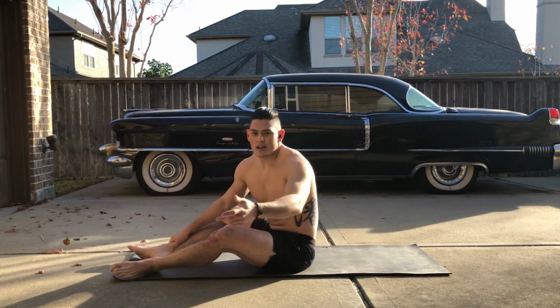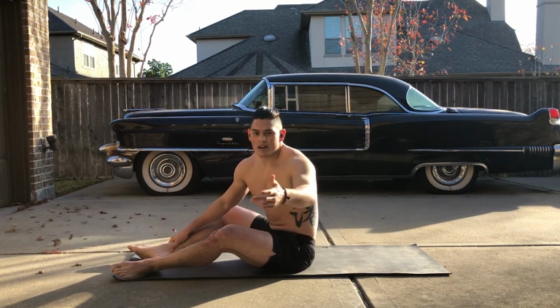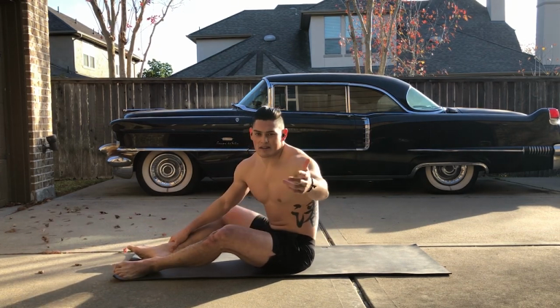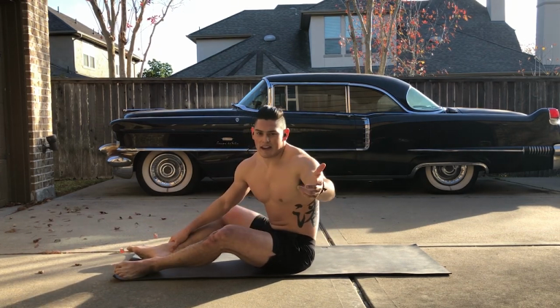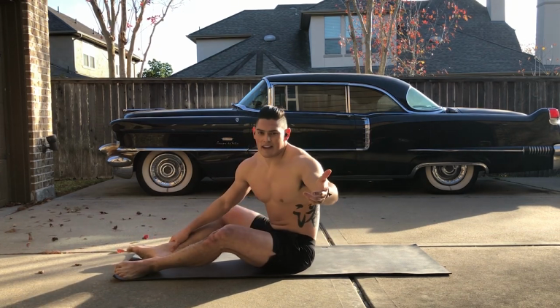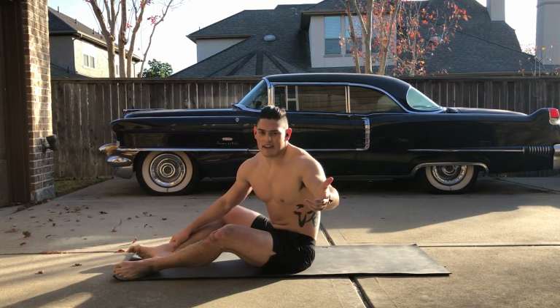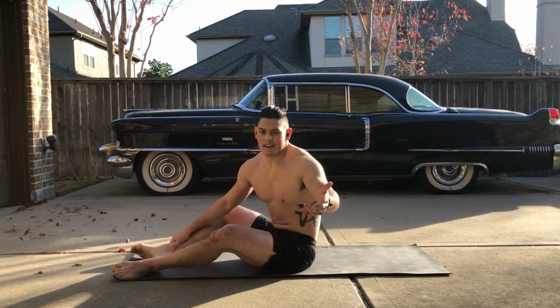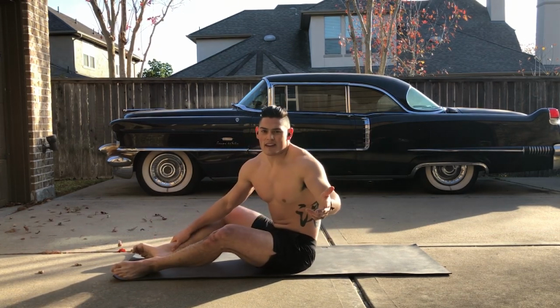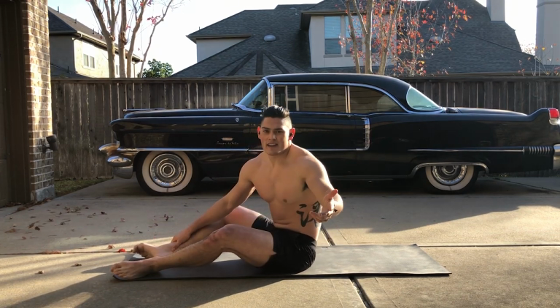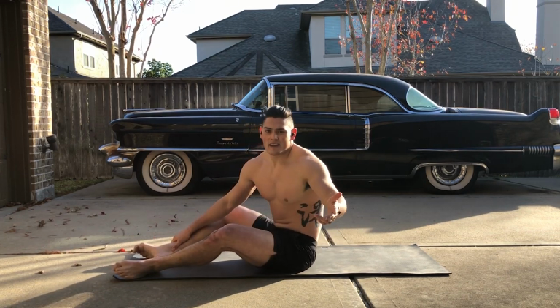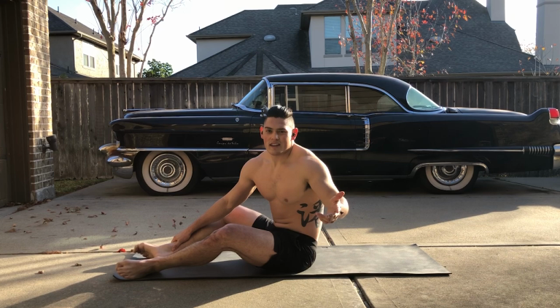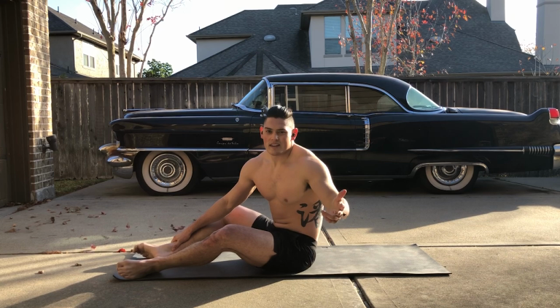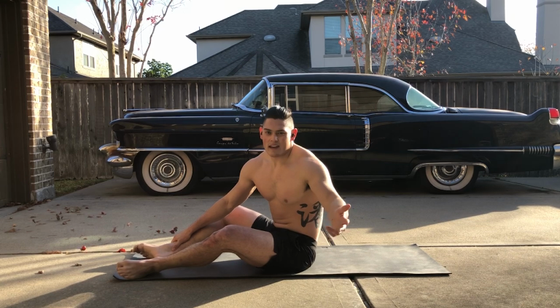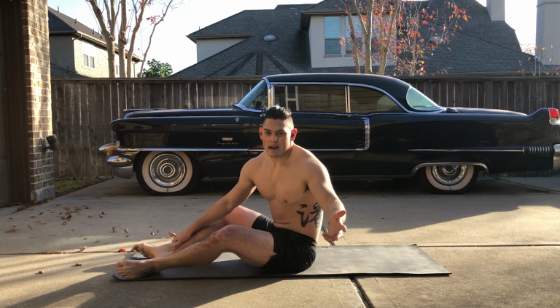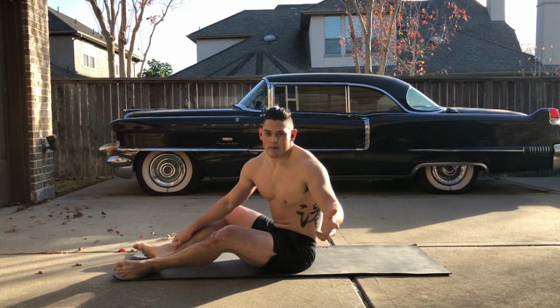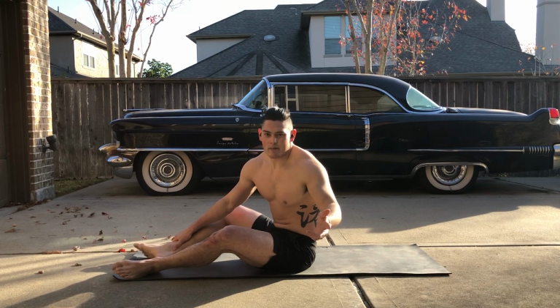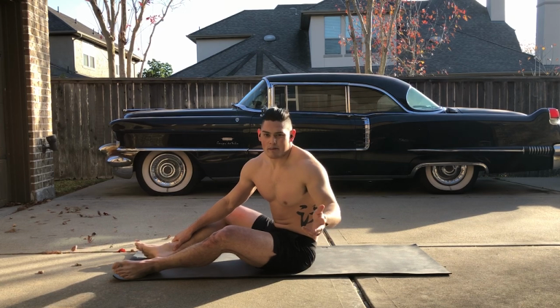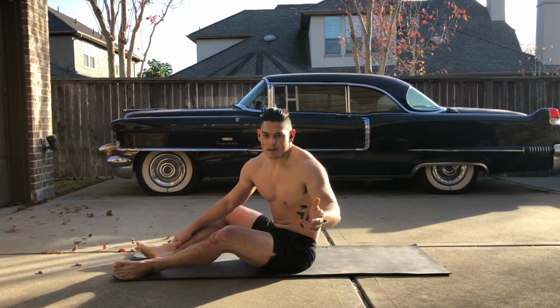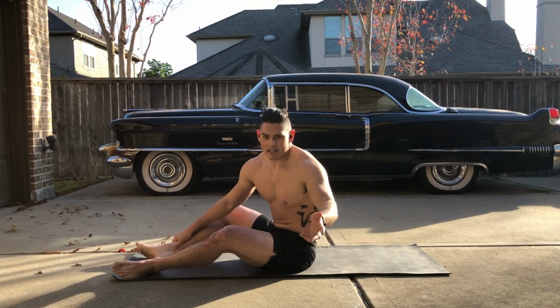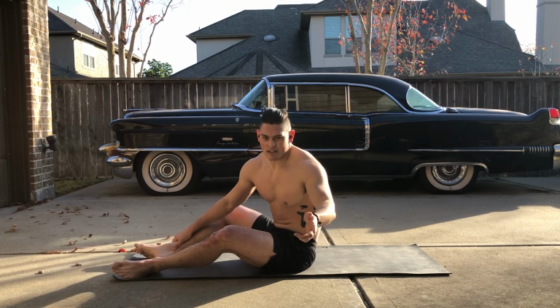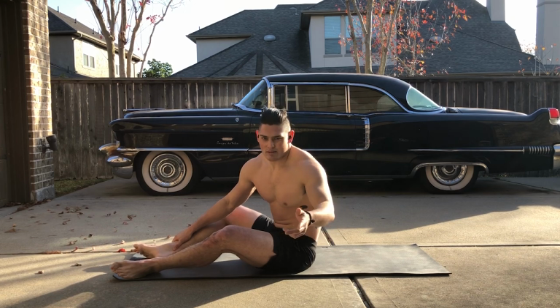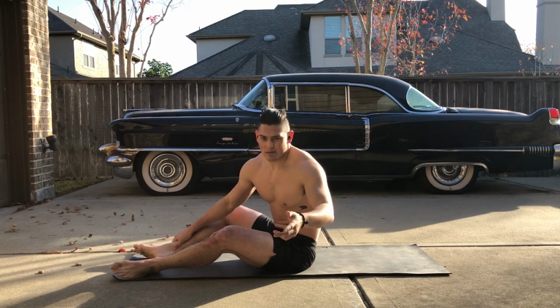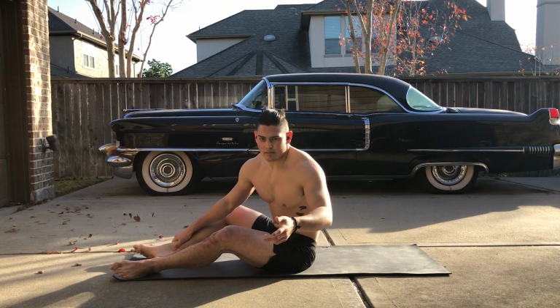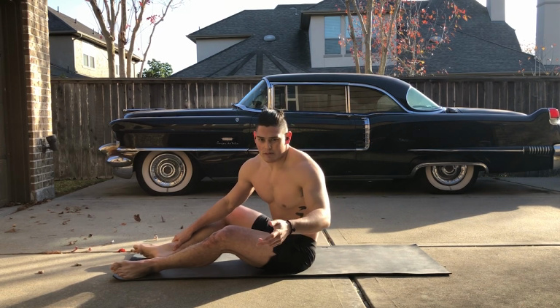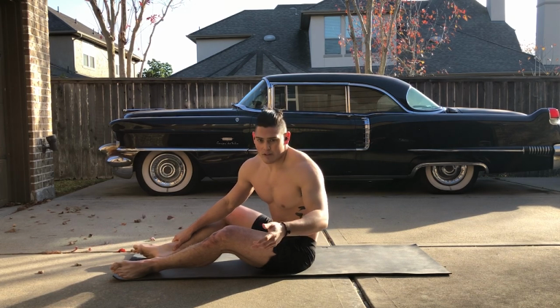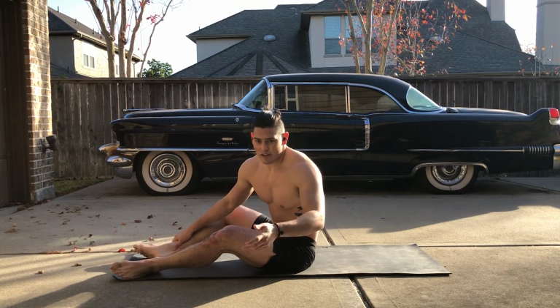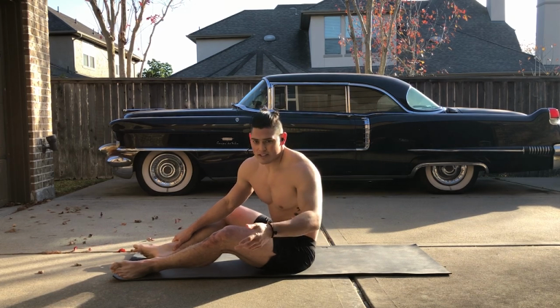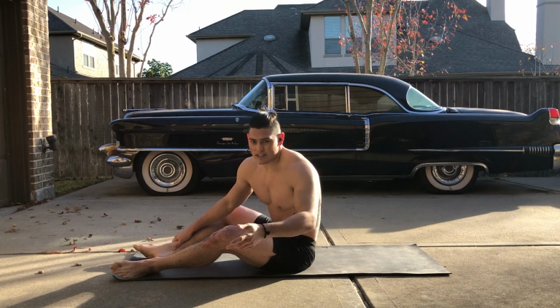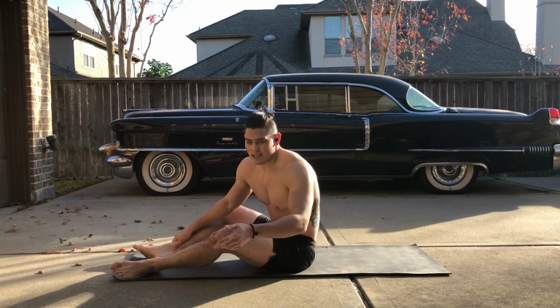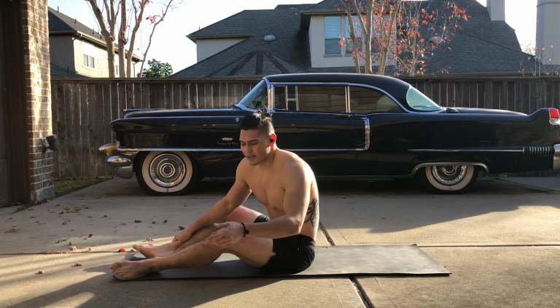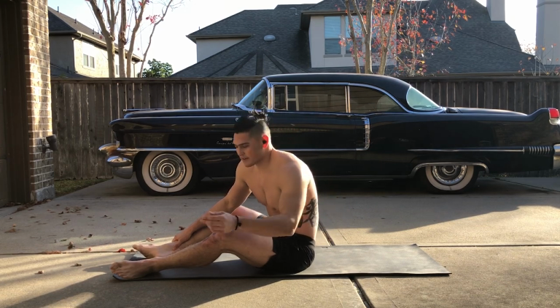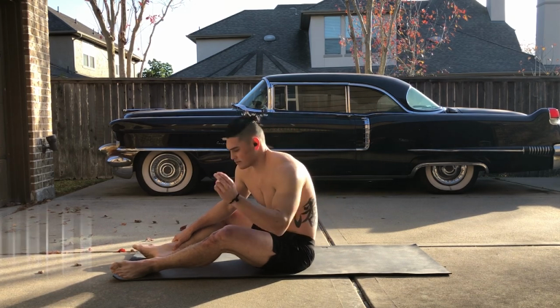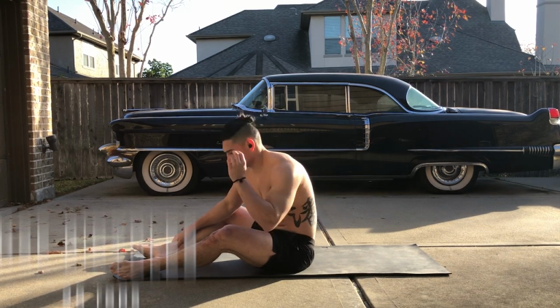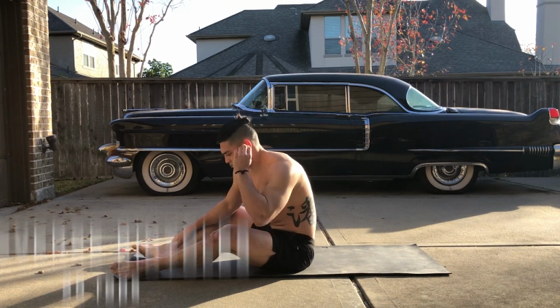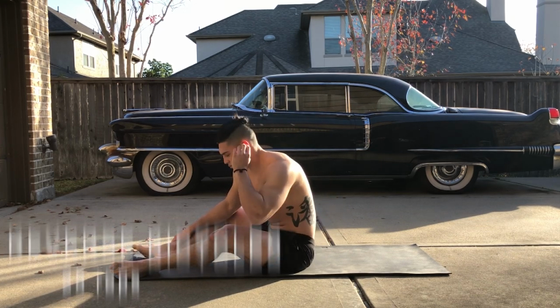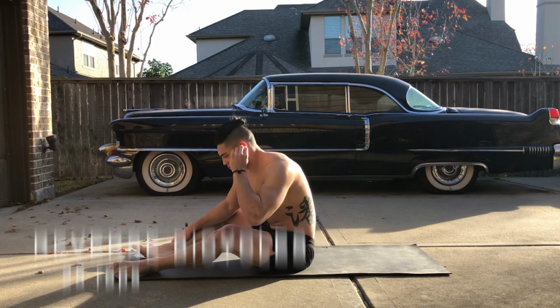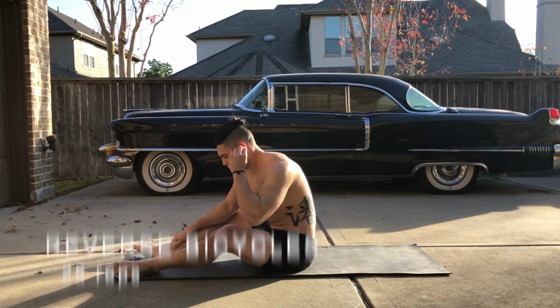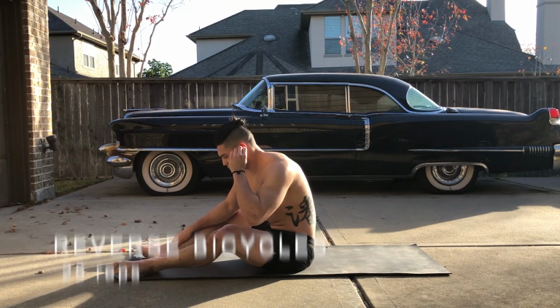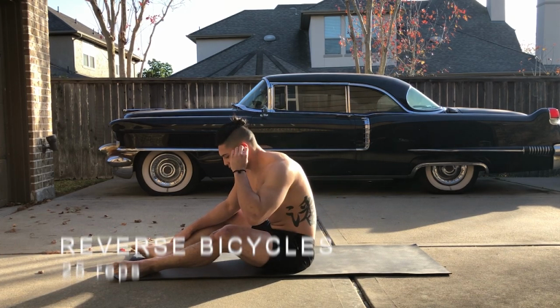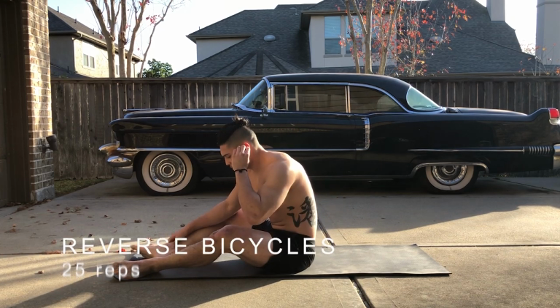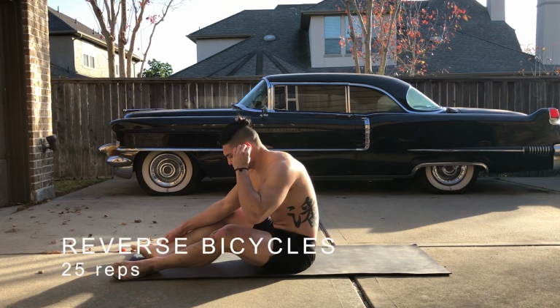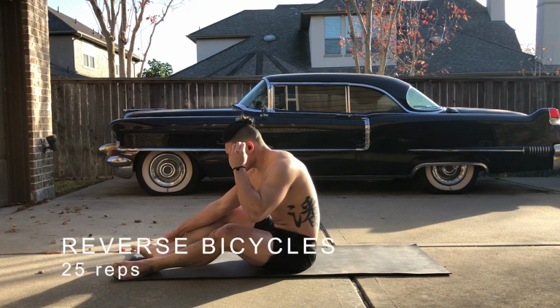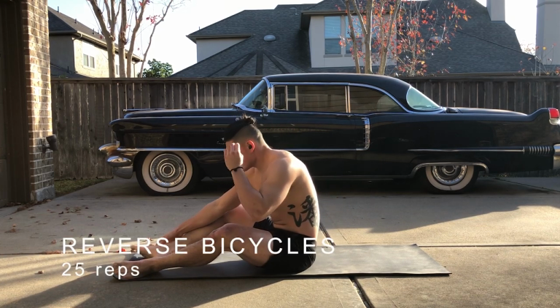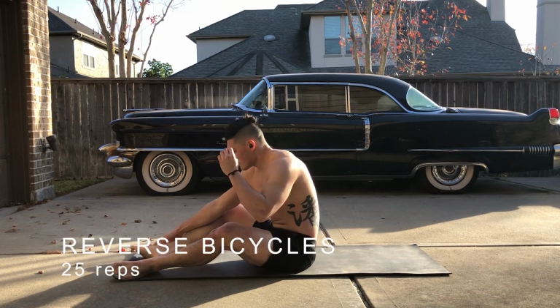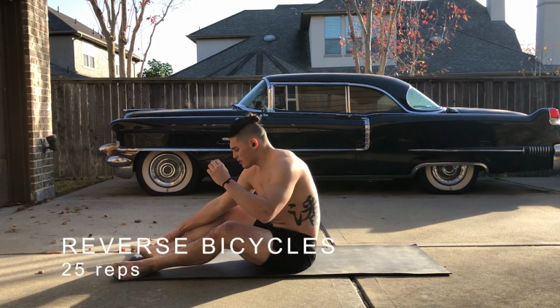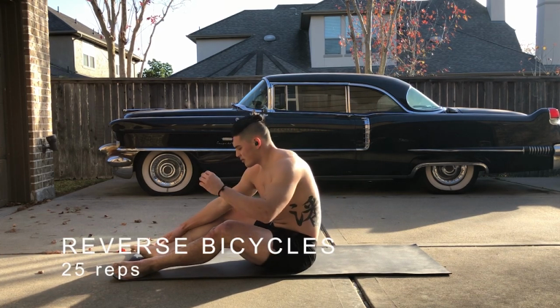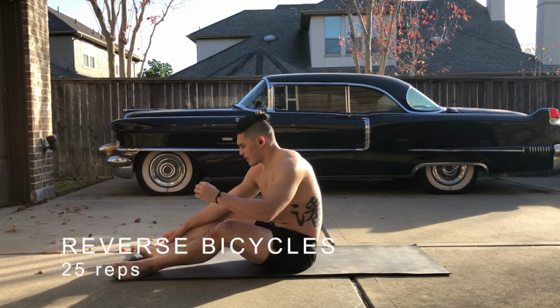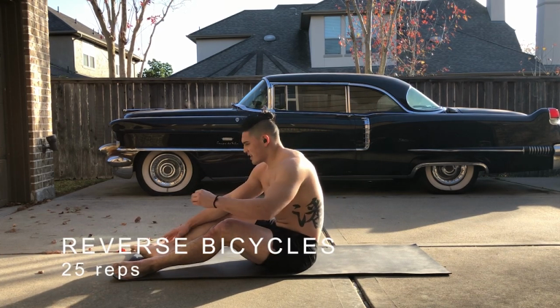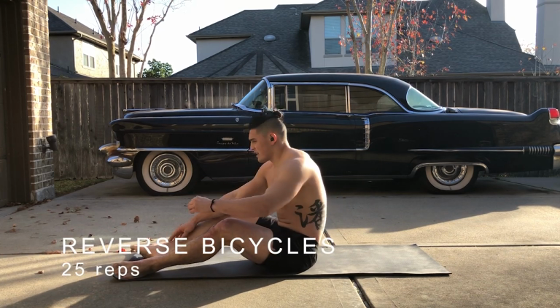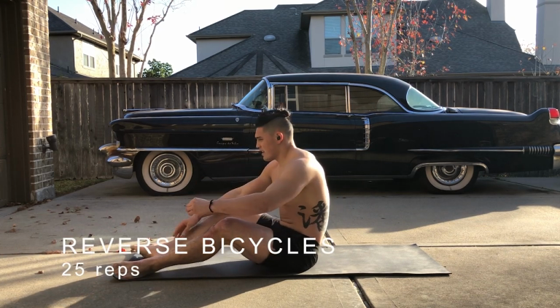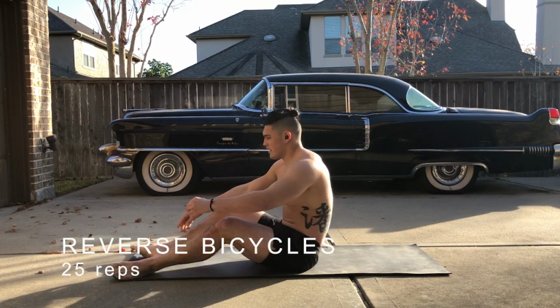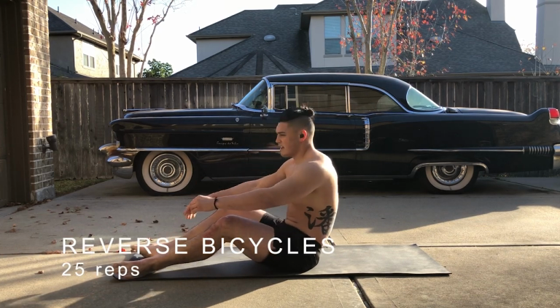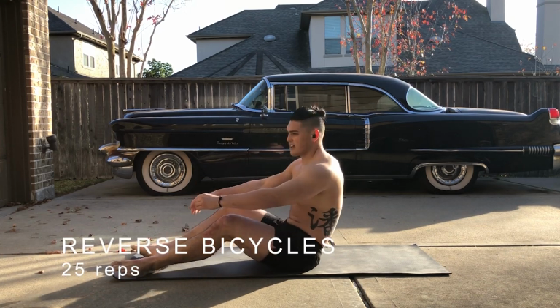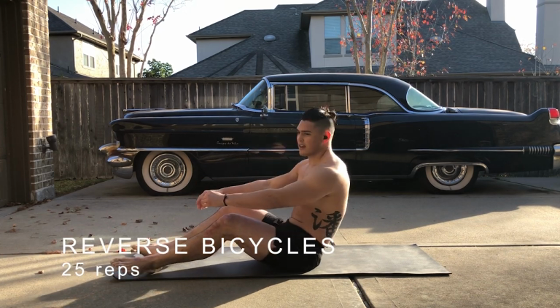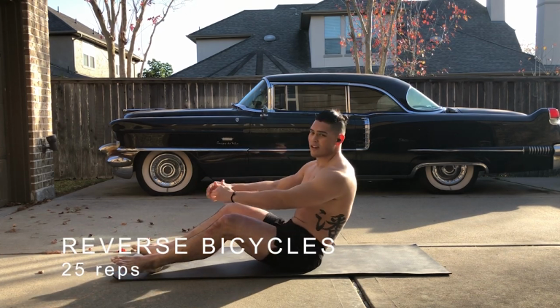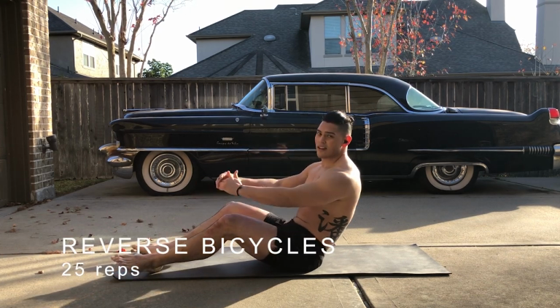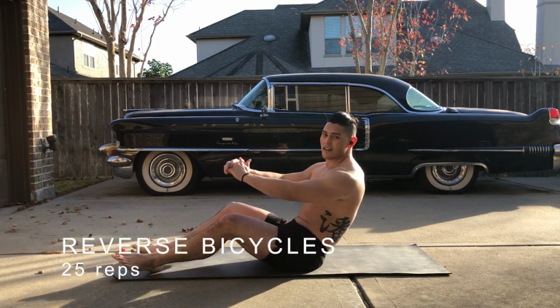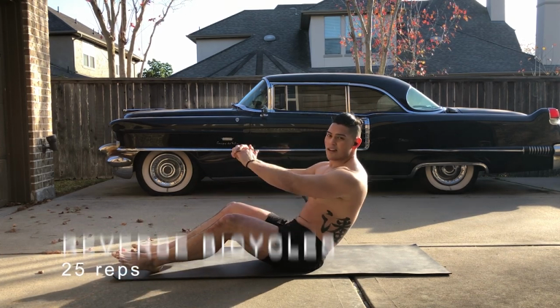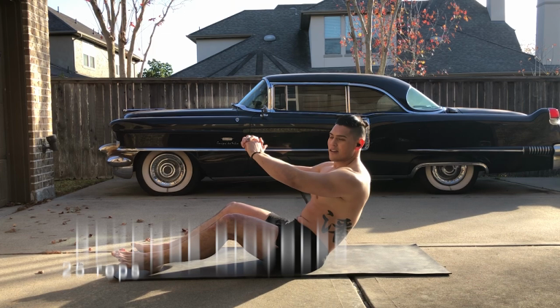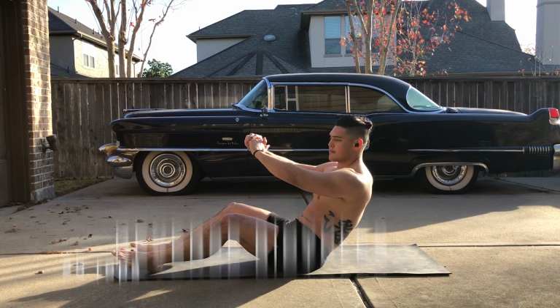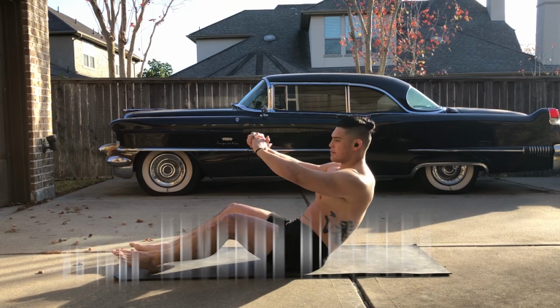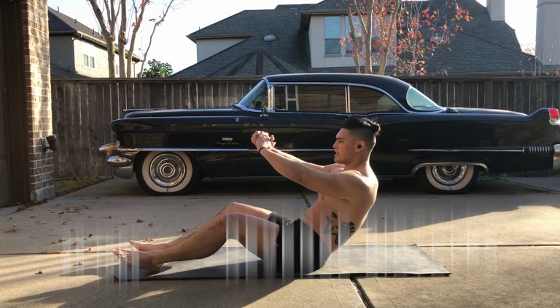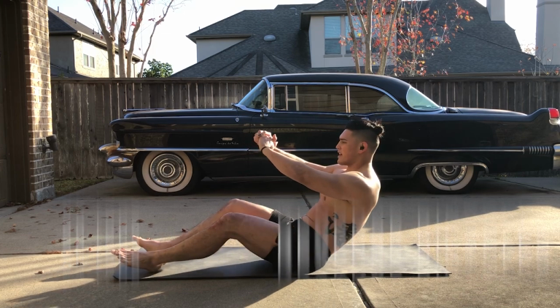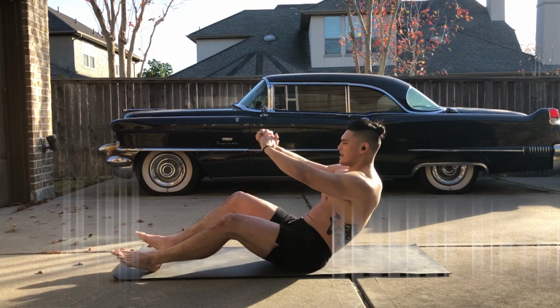Now we're going to do it in reverse. Ready? Begin.